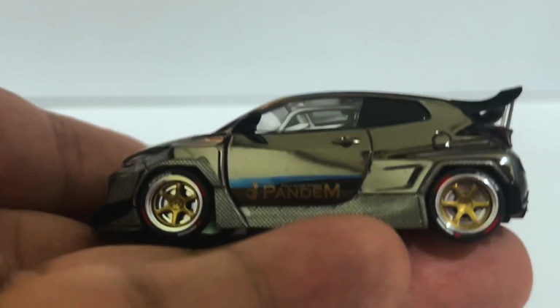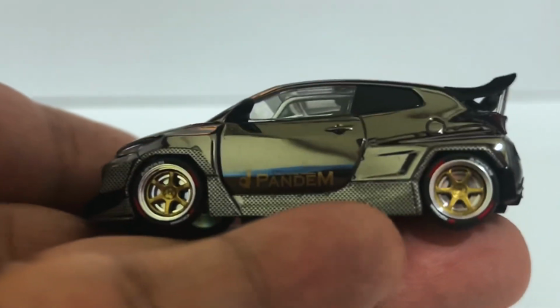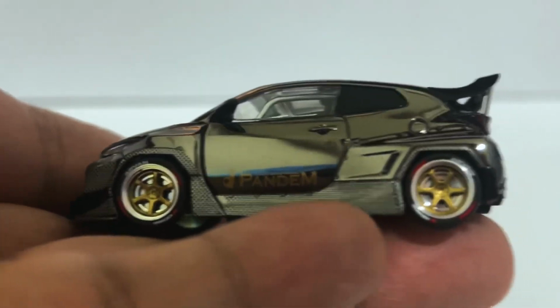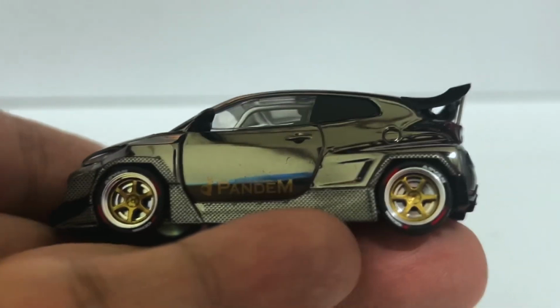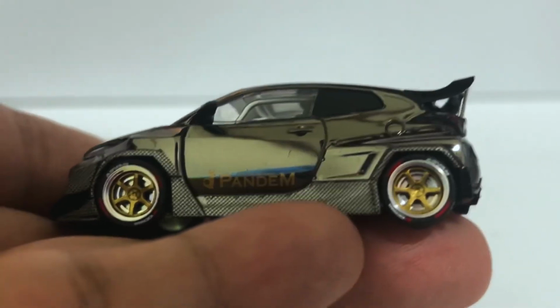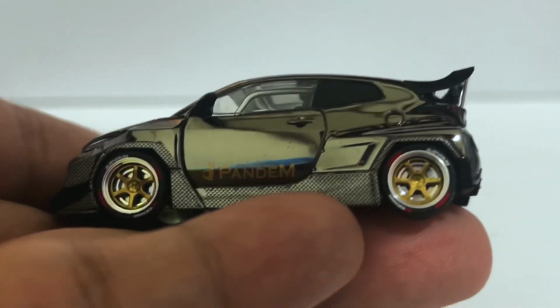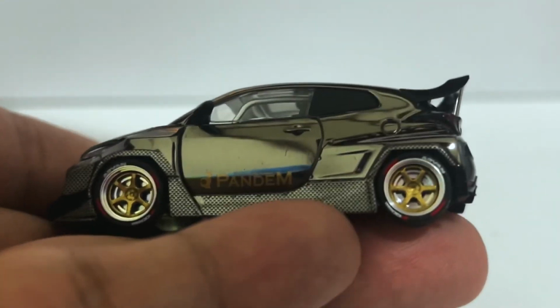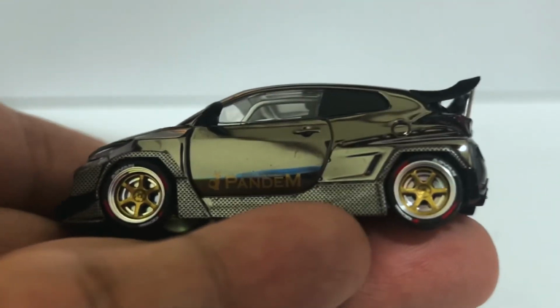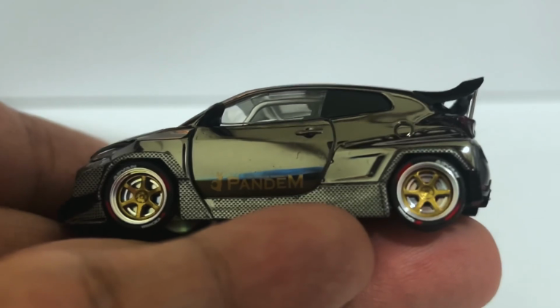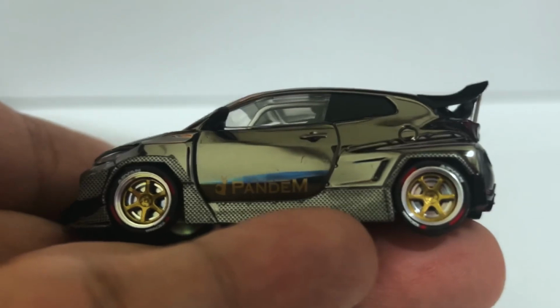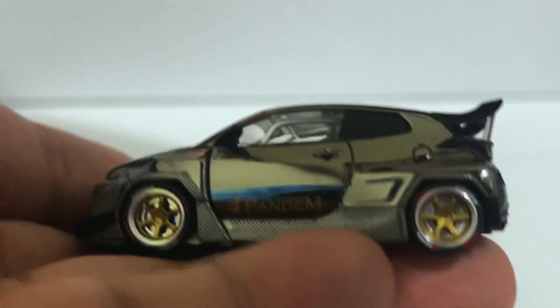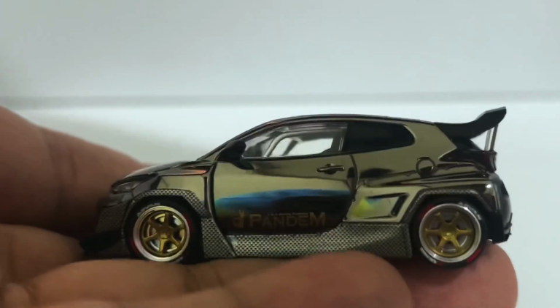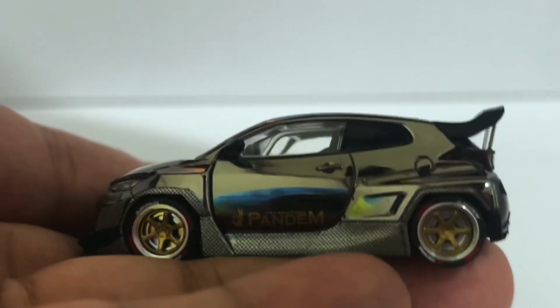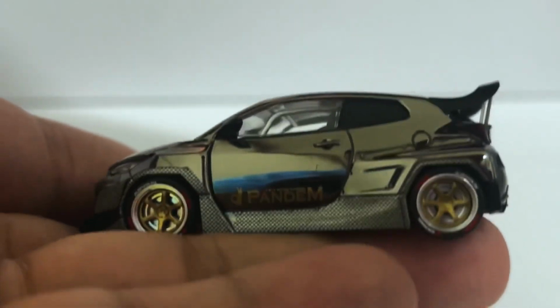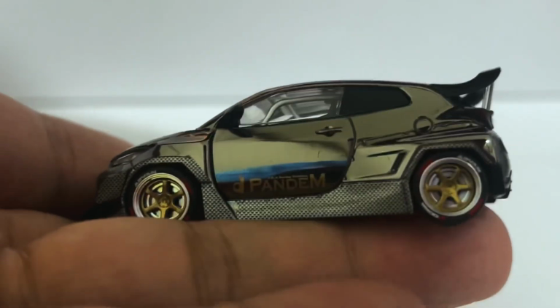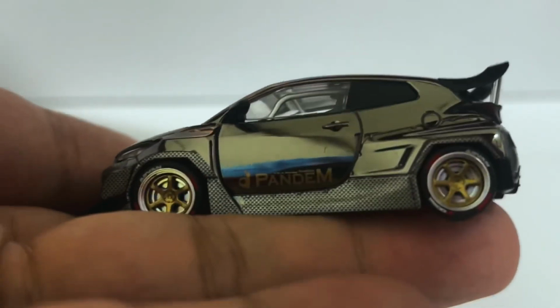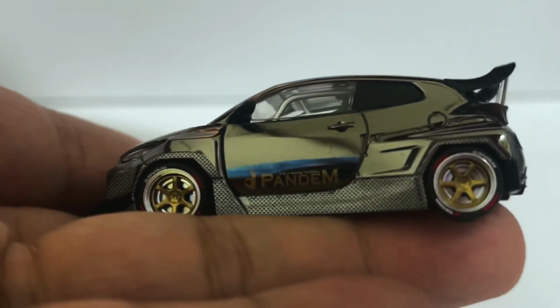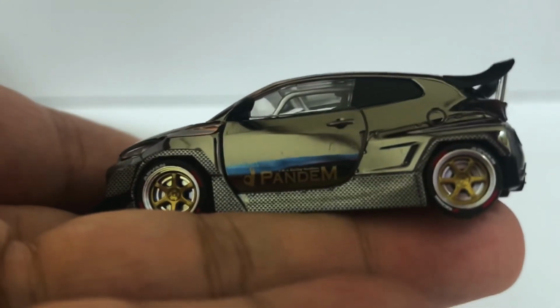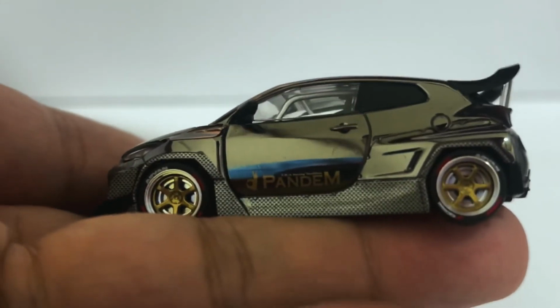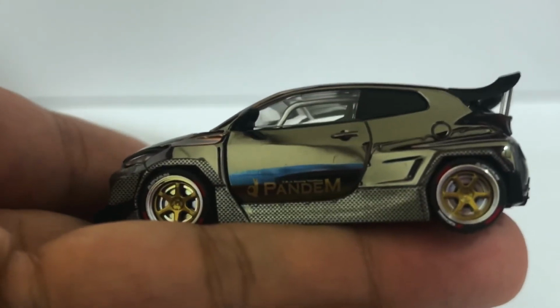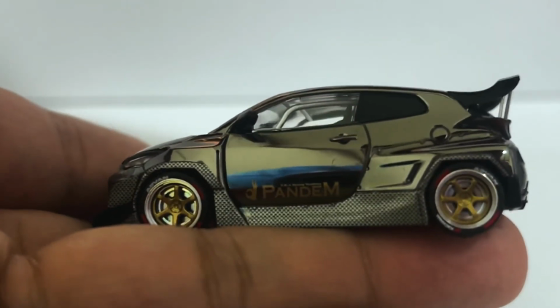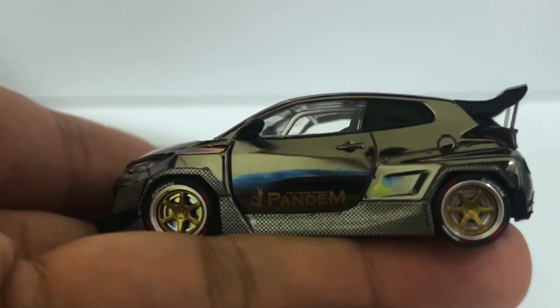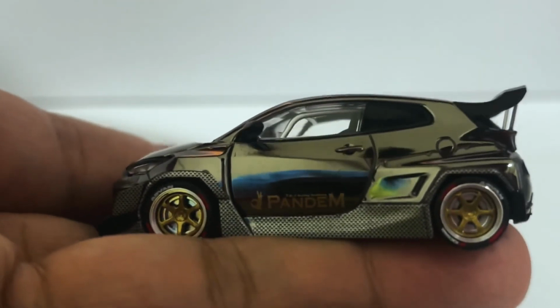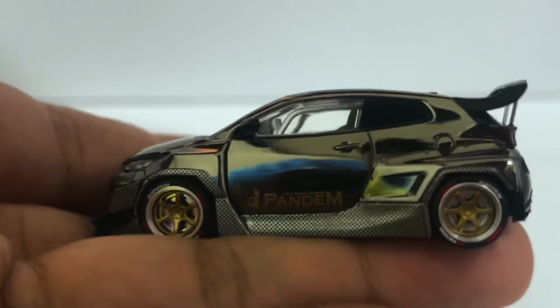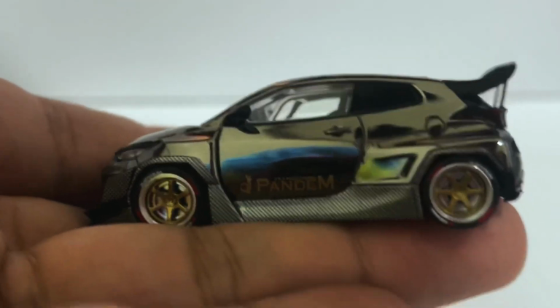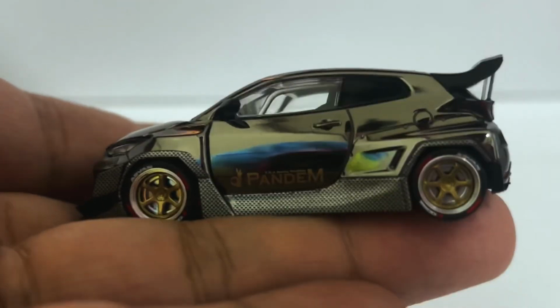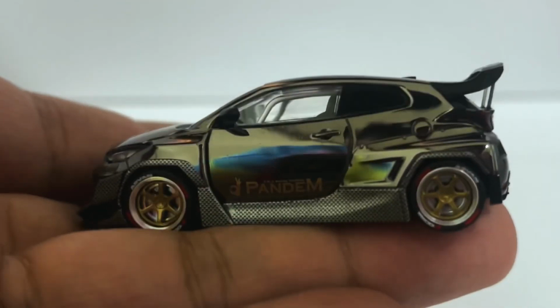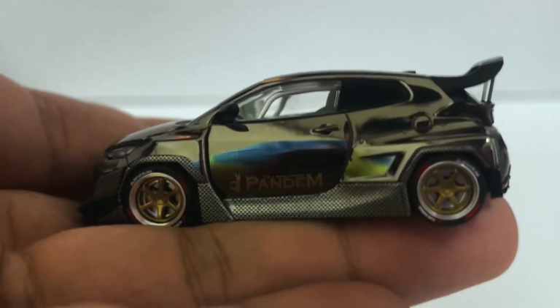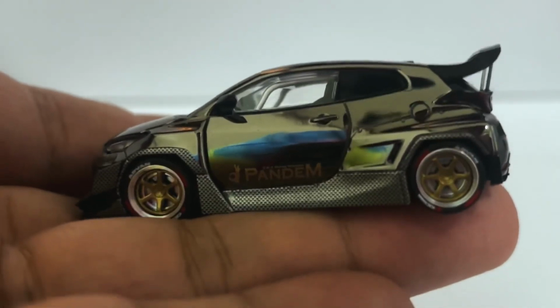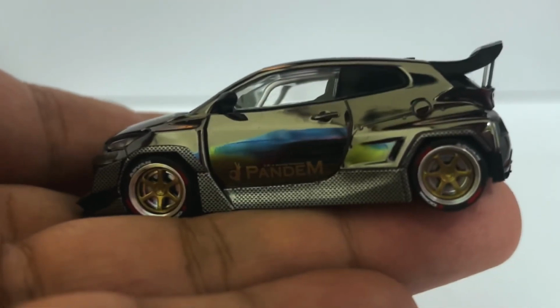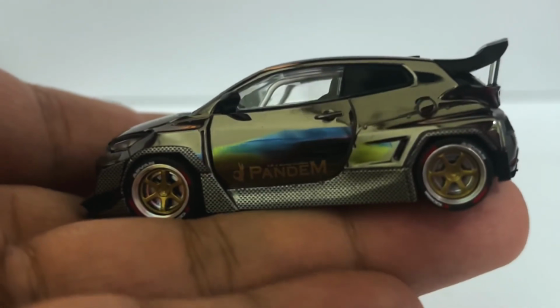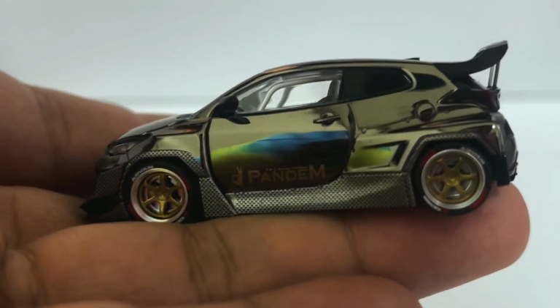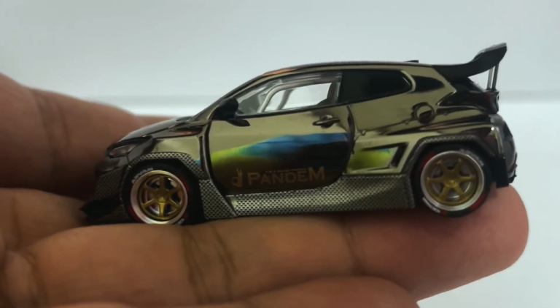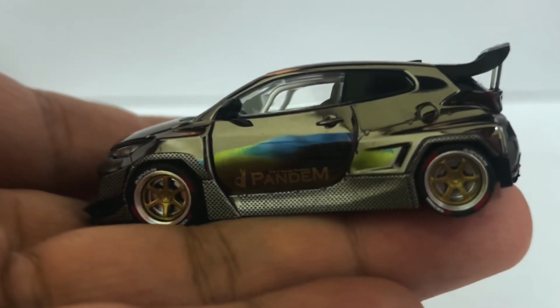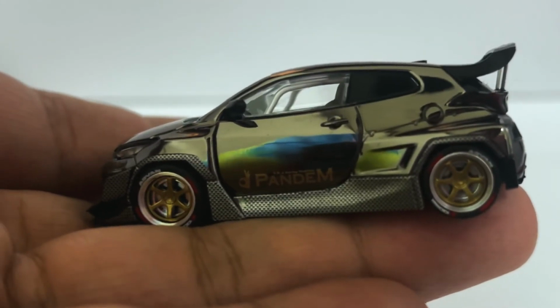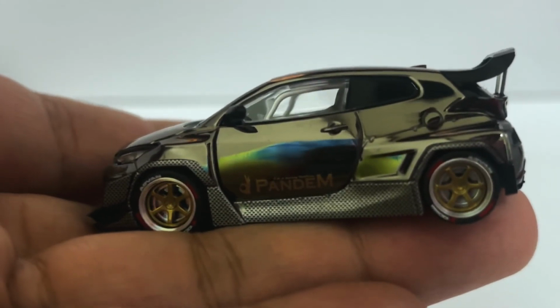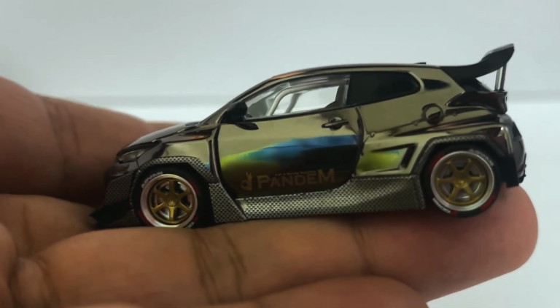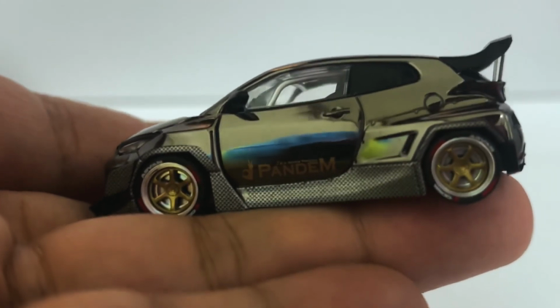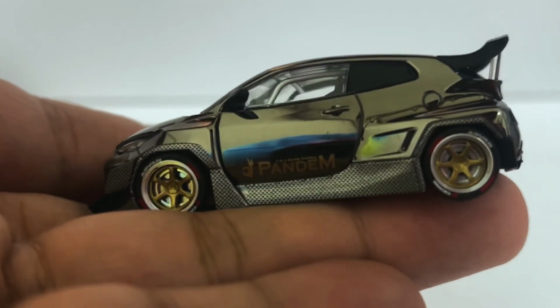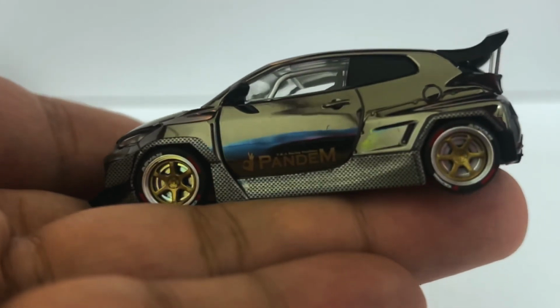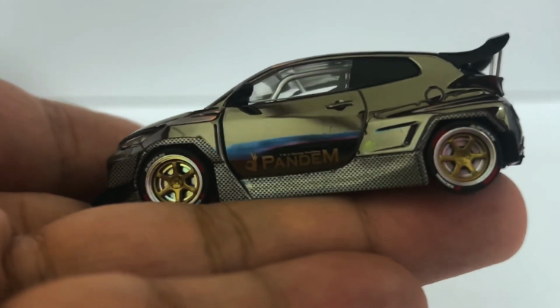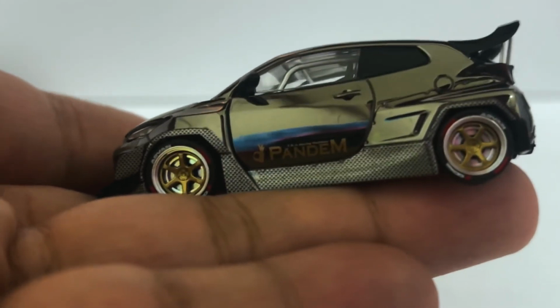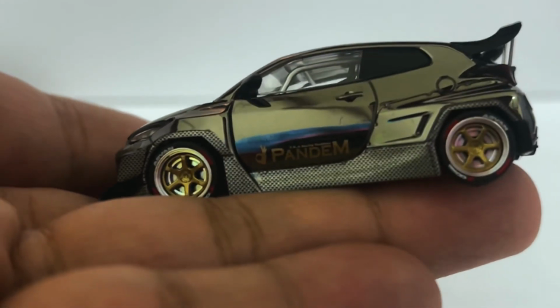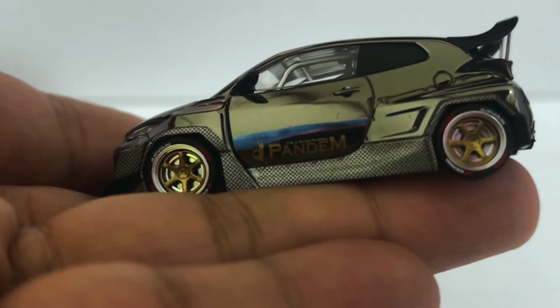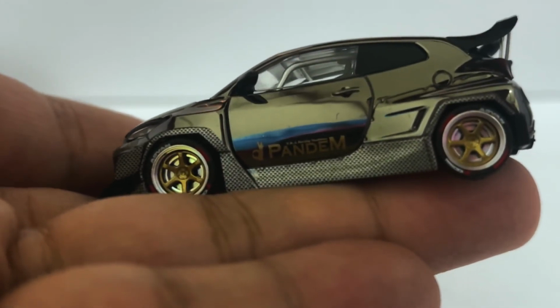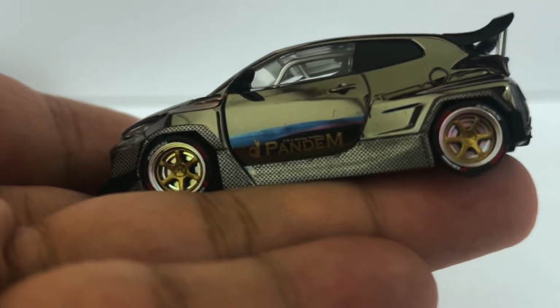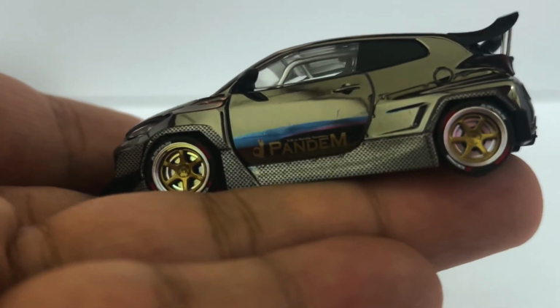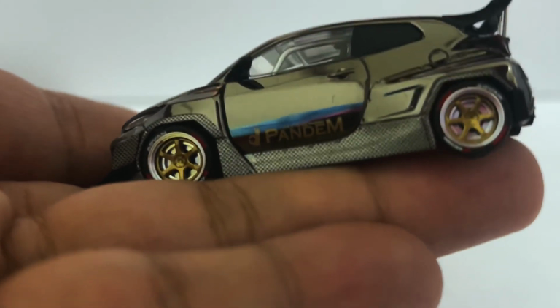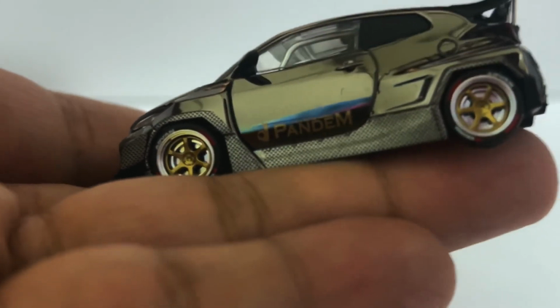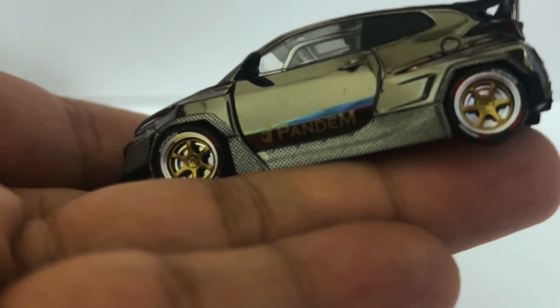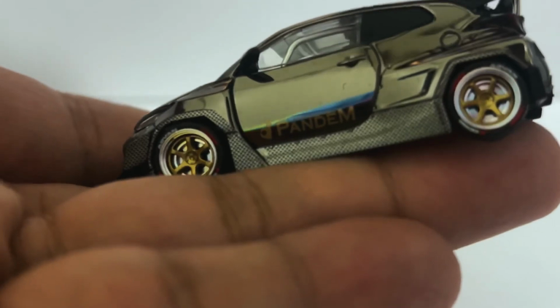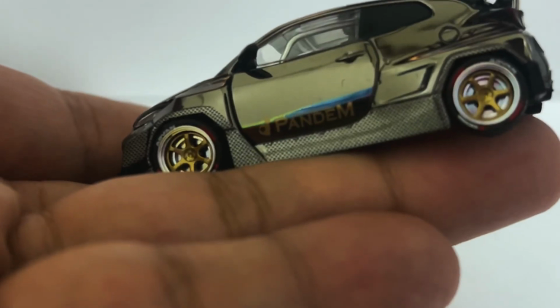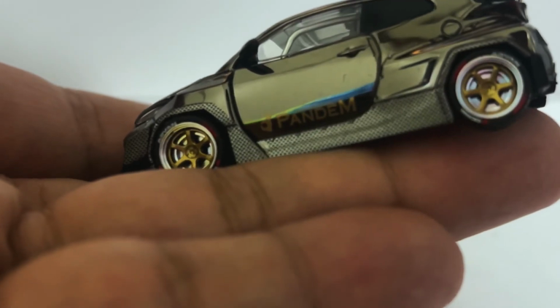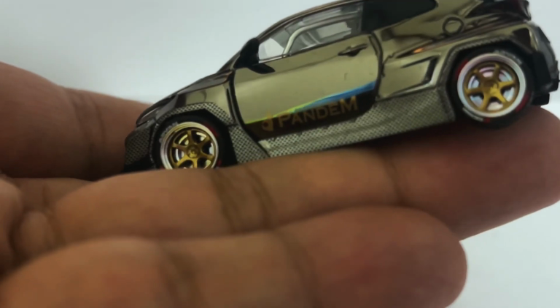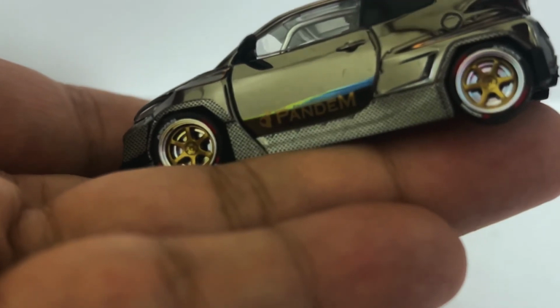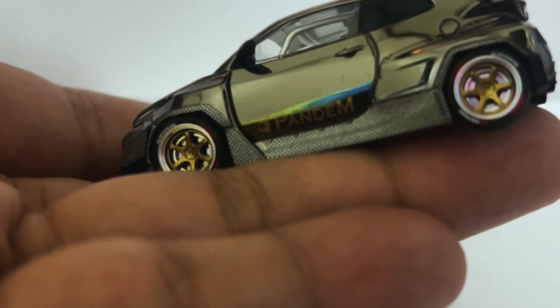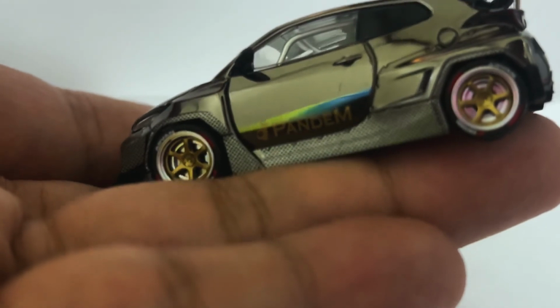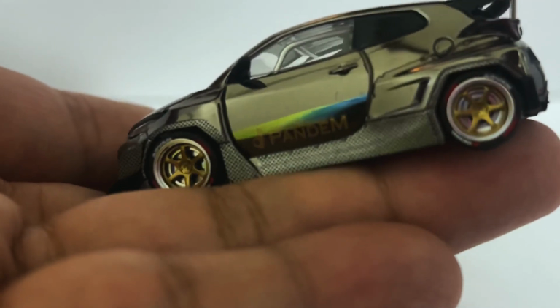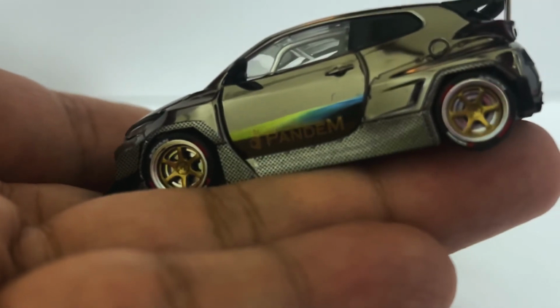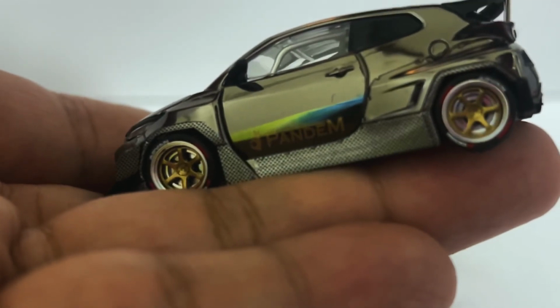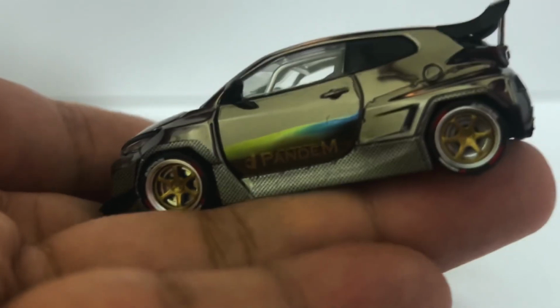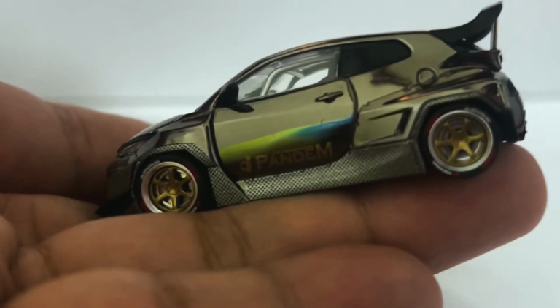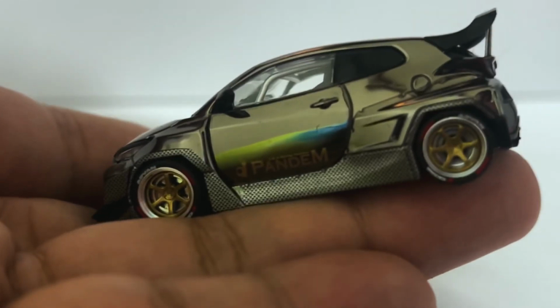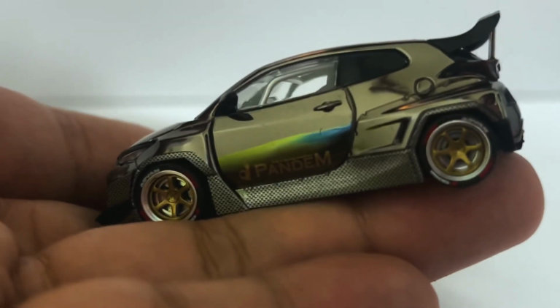It's really quite stunning. You can see this nice contrast between the chrome and the carbon fiber.